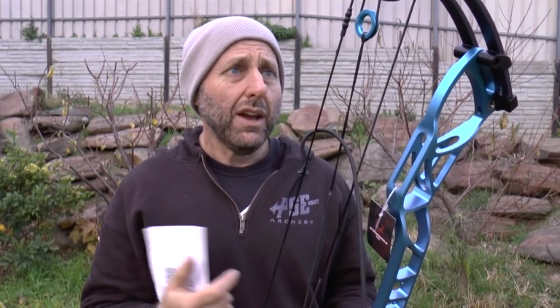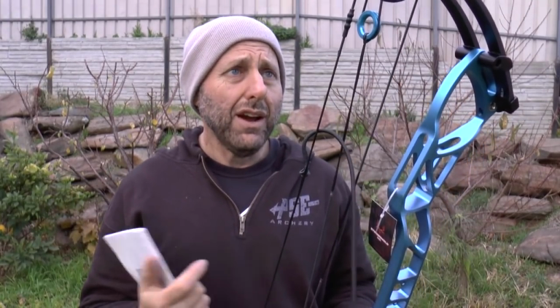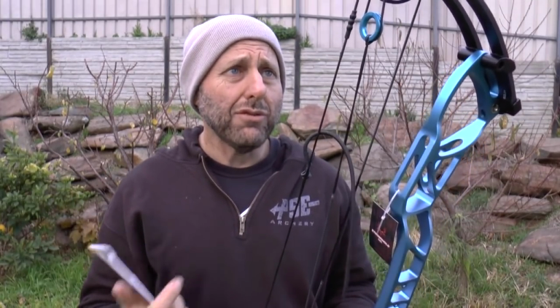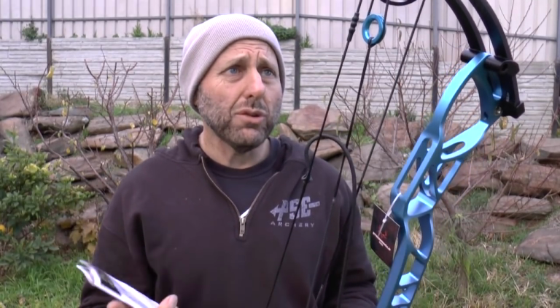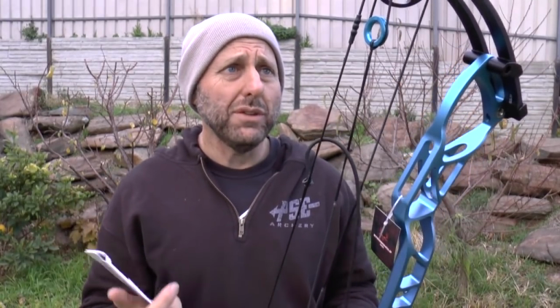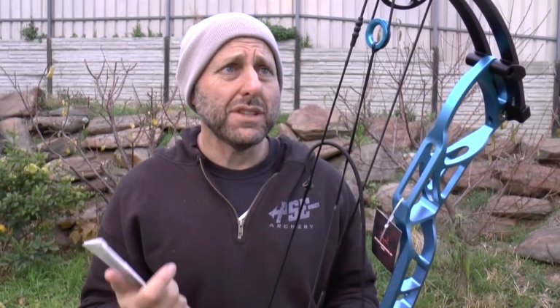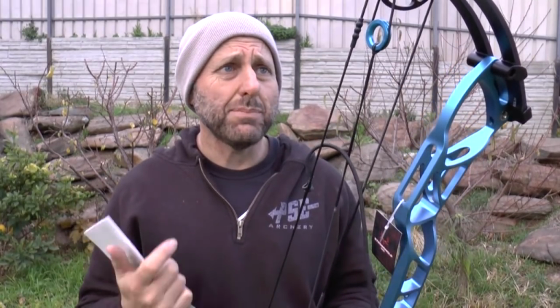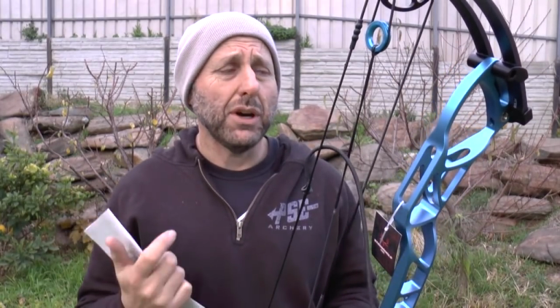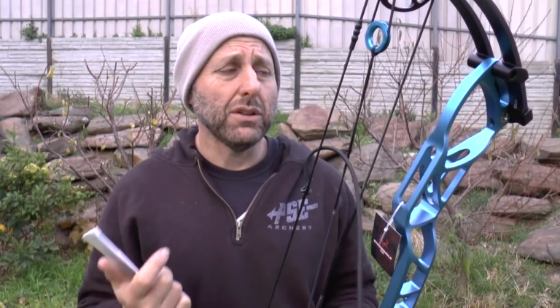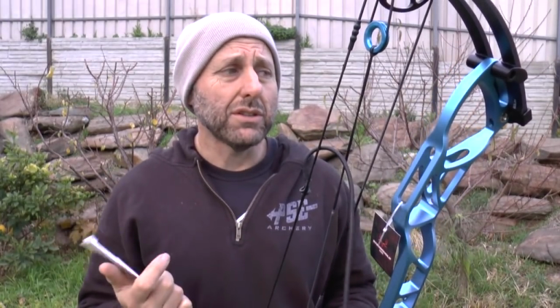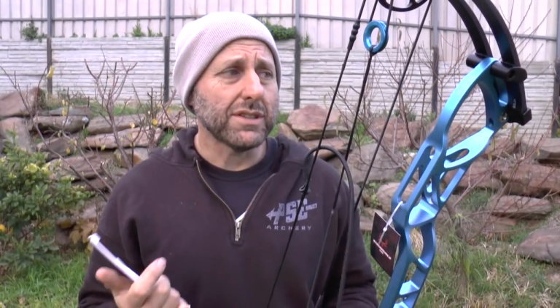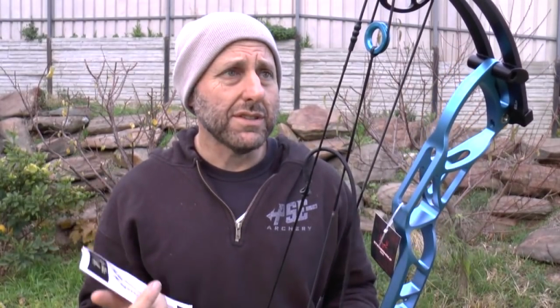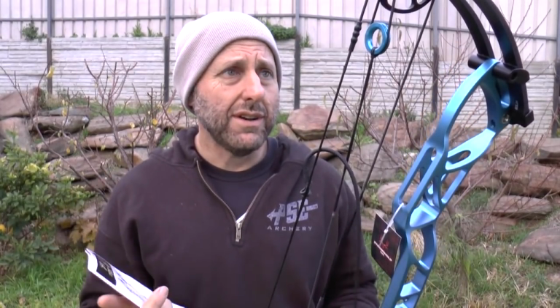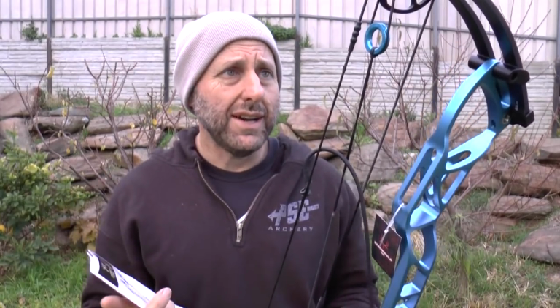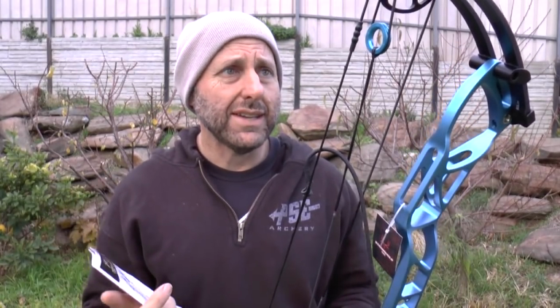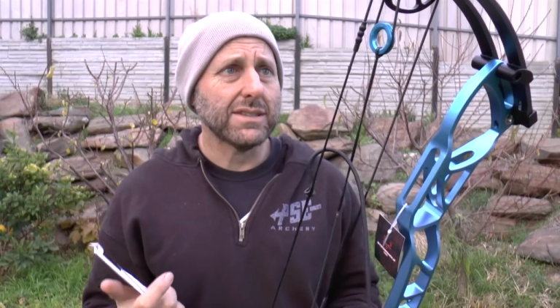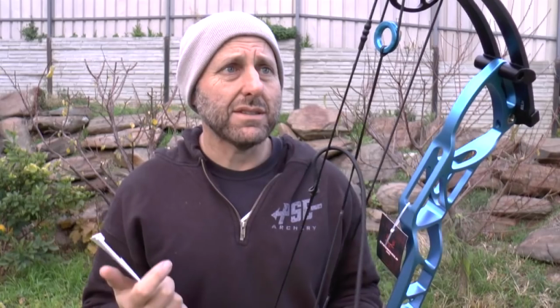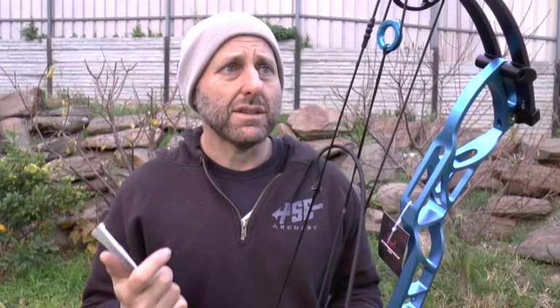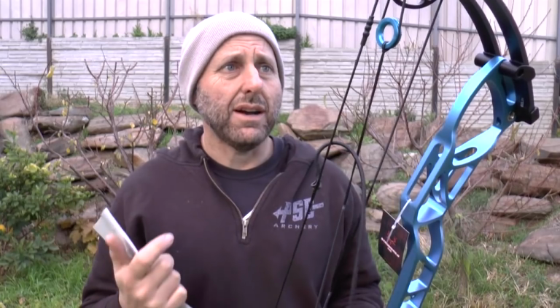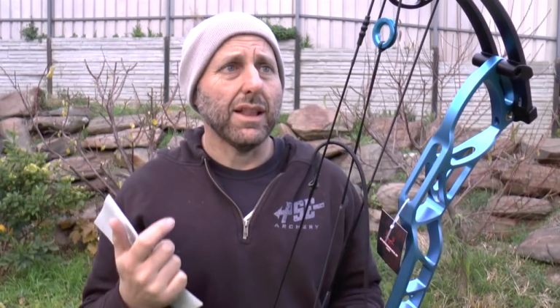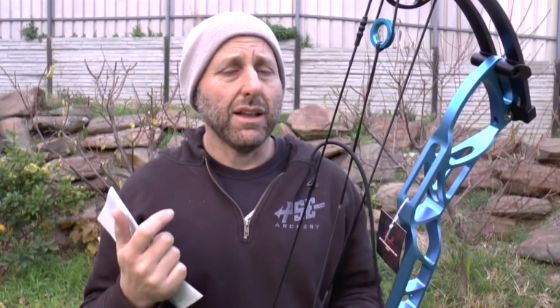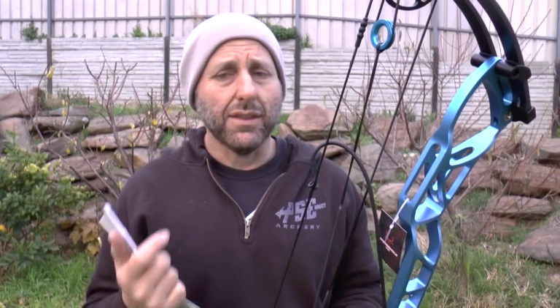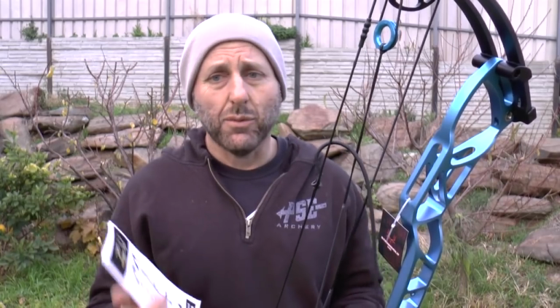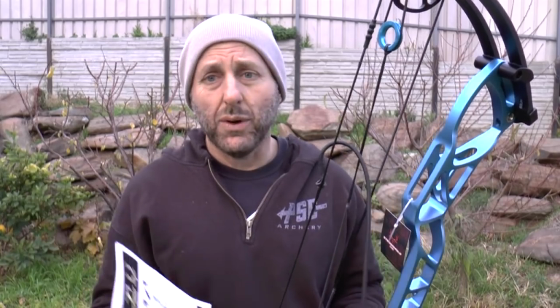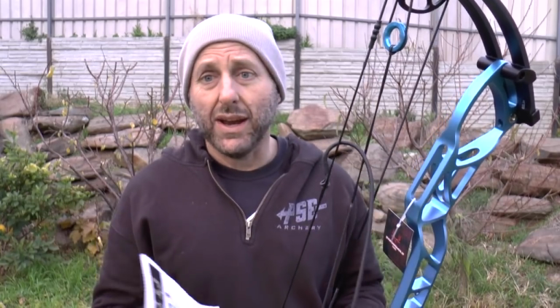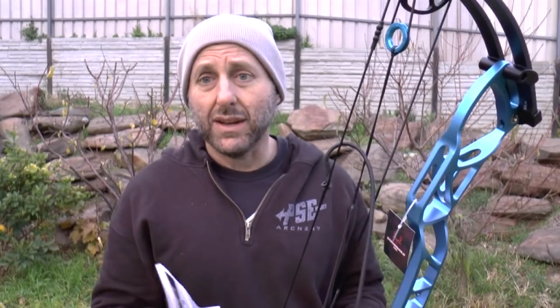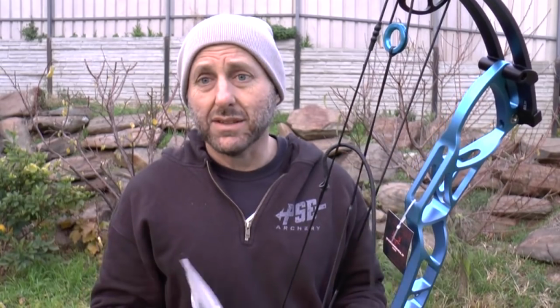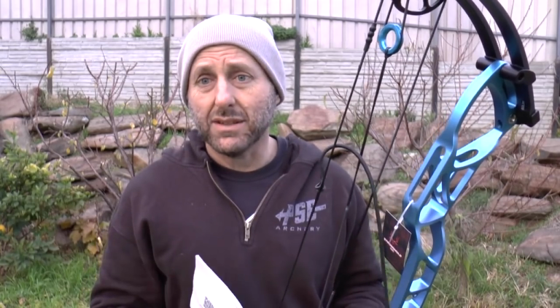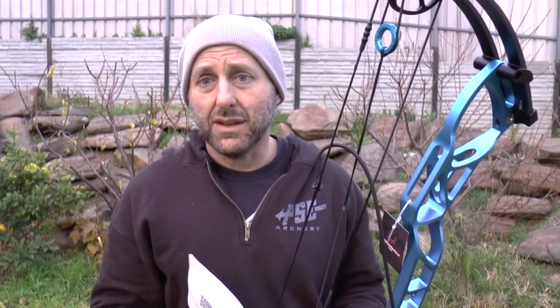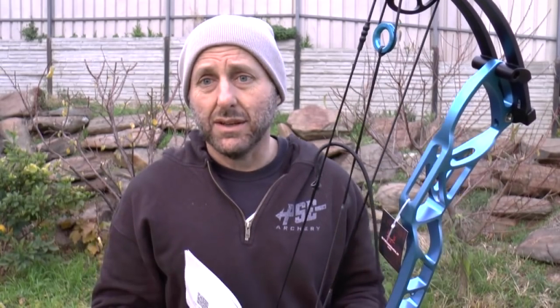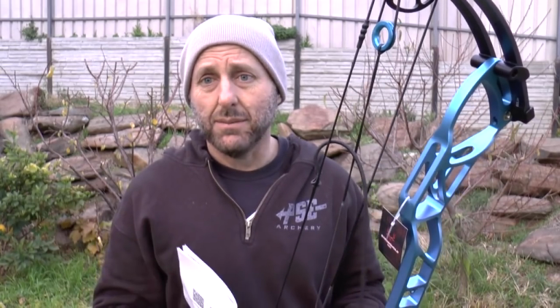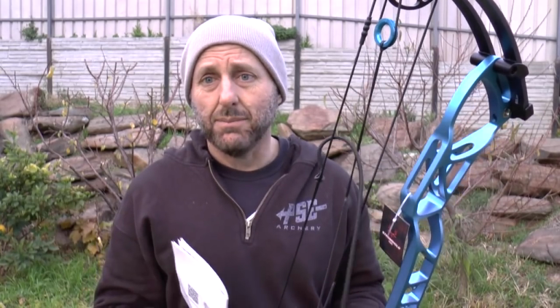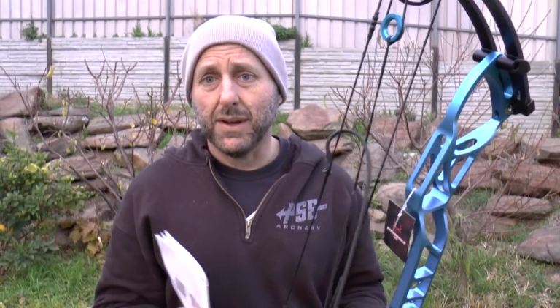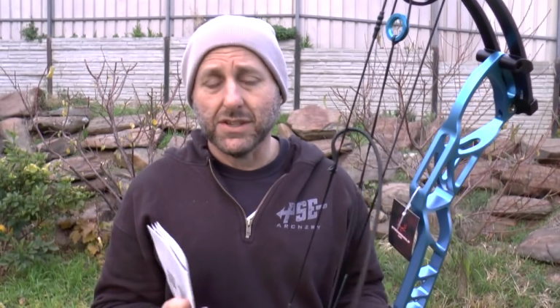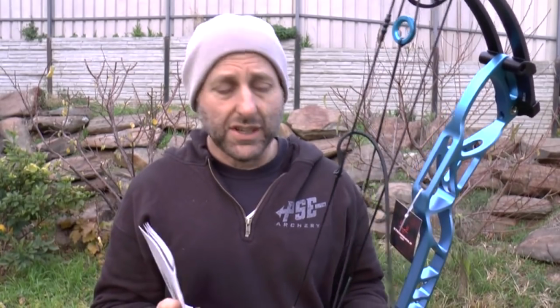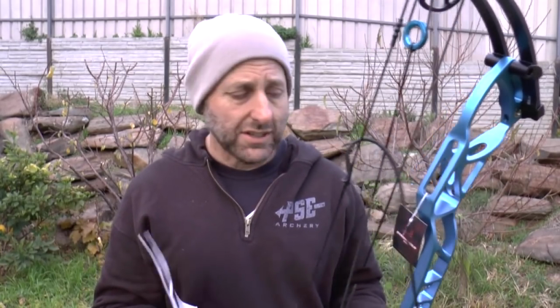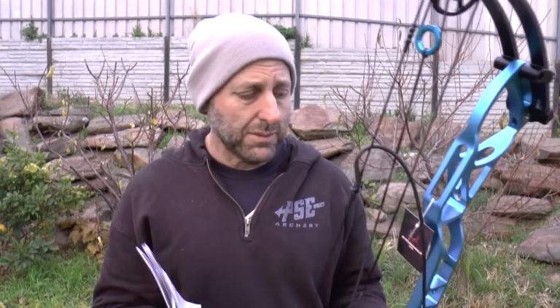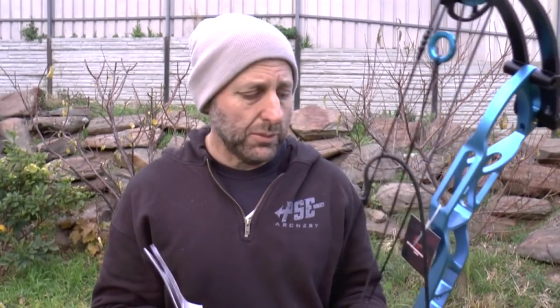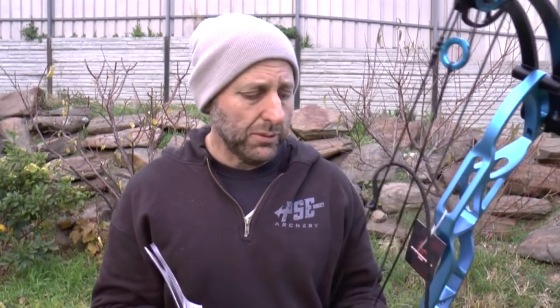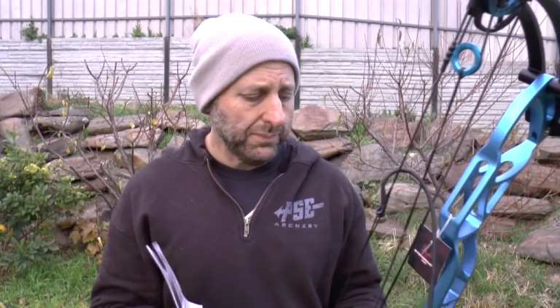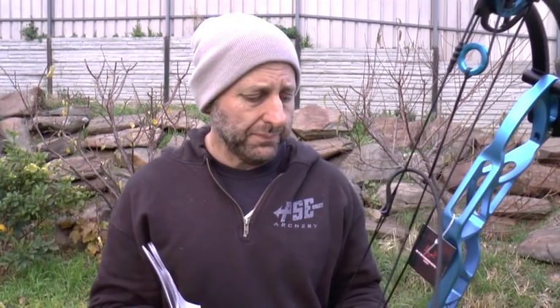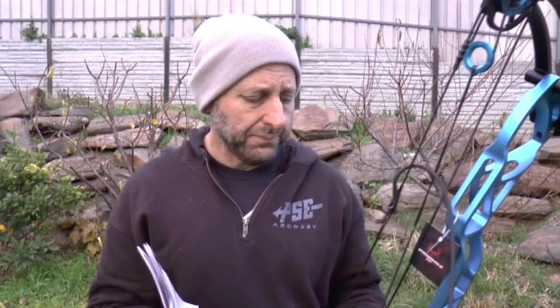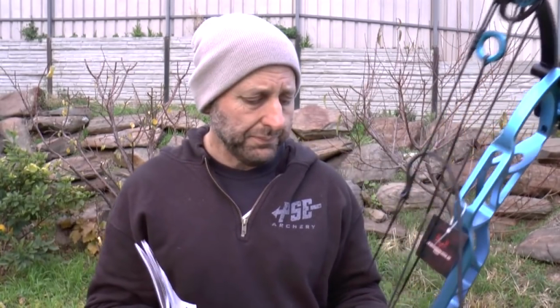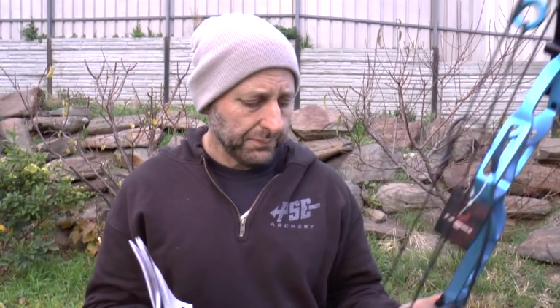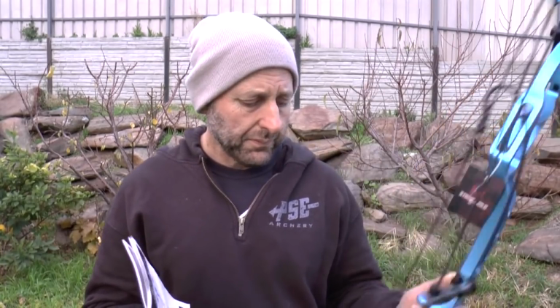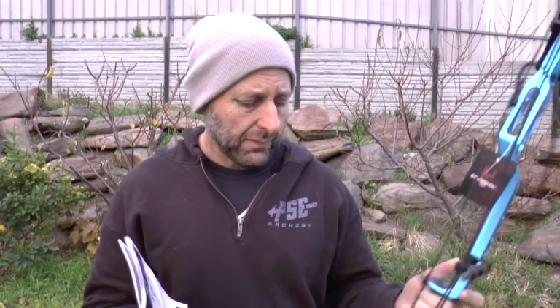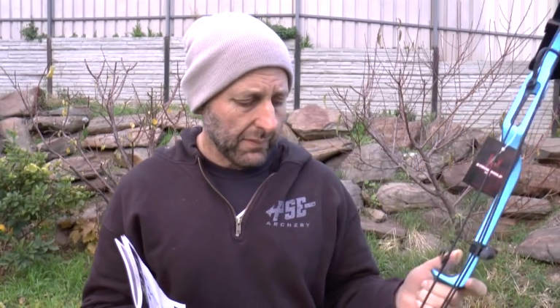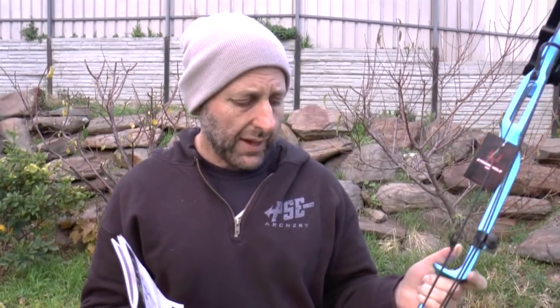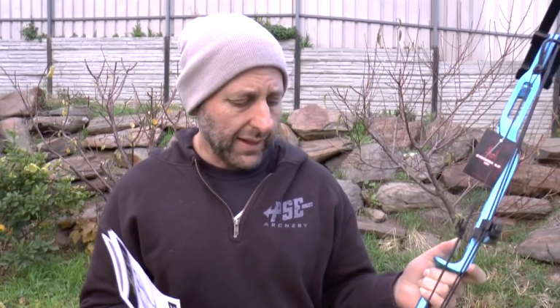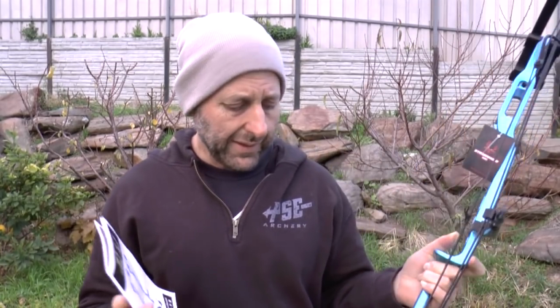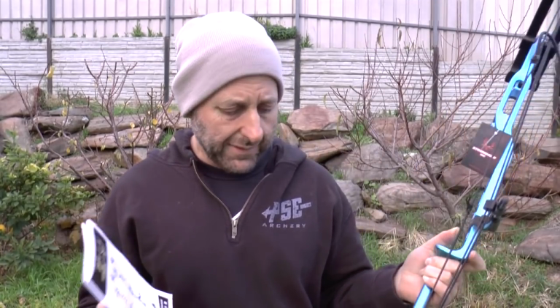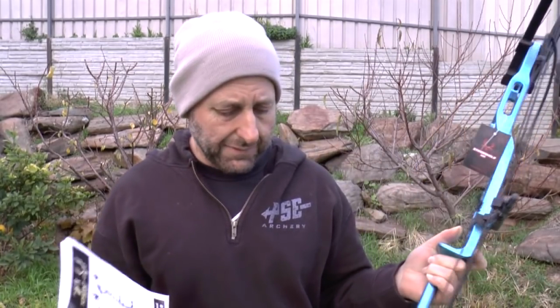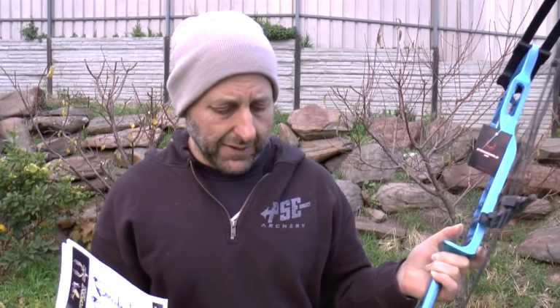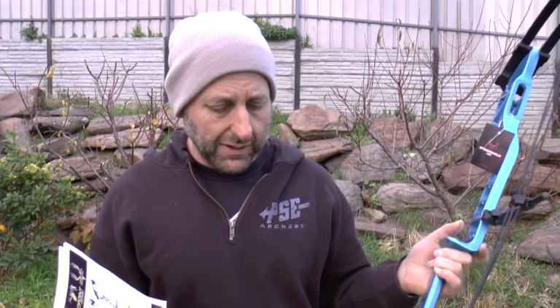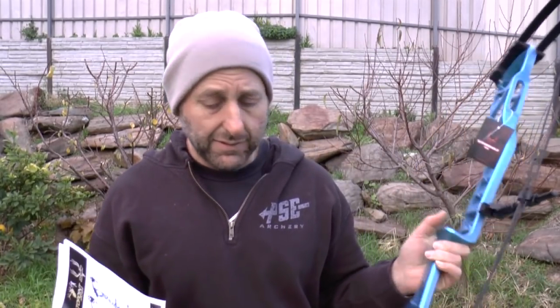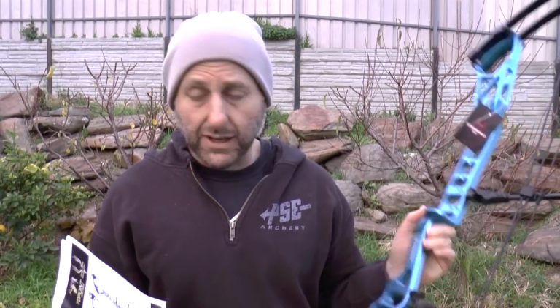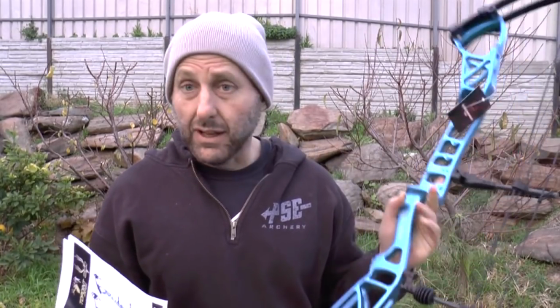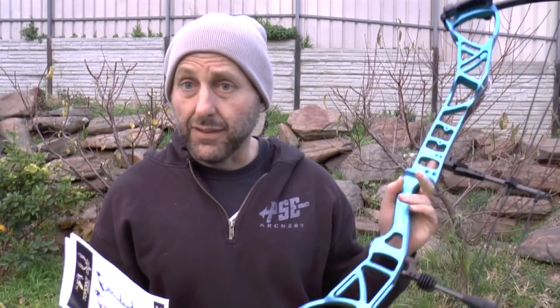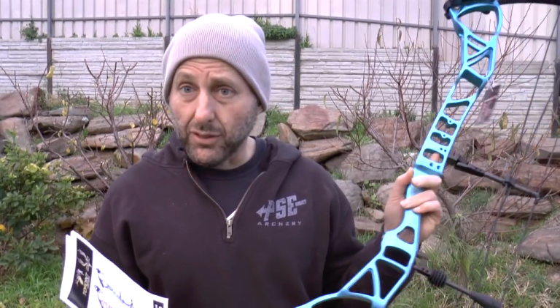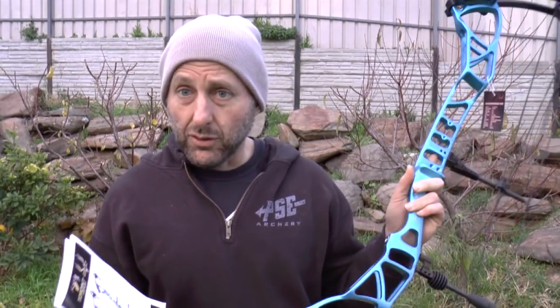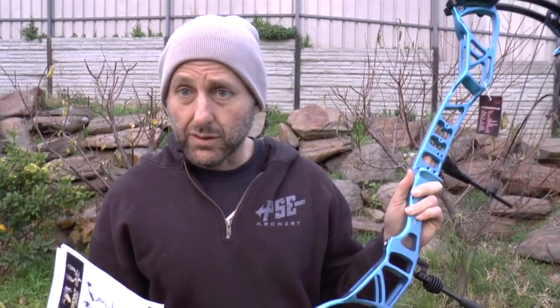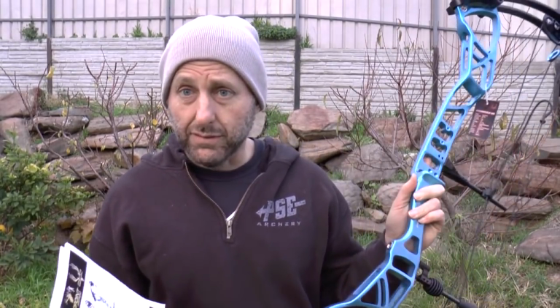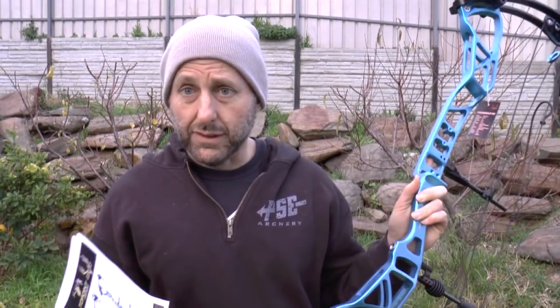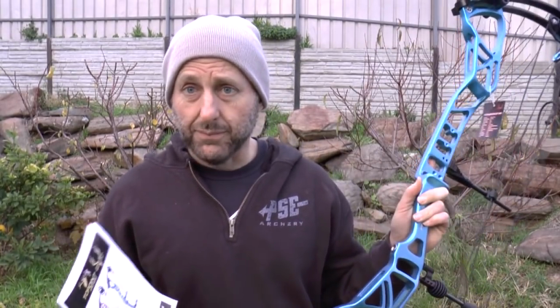Overall this bow looks nice. I like the way it's adjustable, I like the feel of it, I like the look of it.